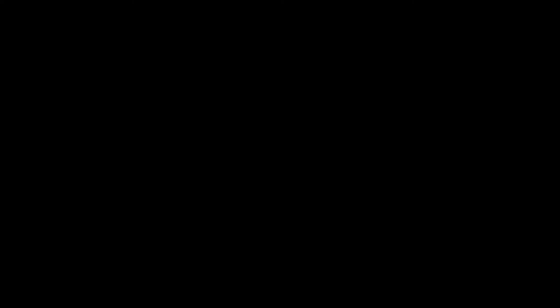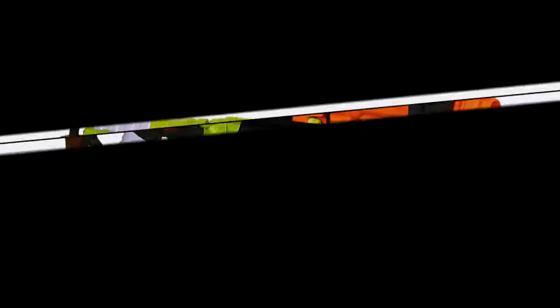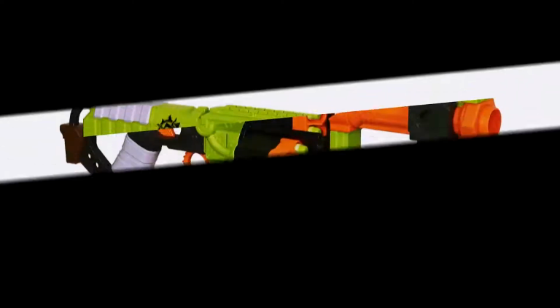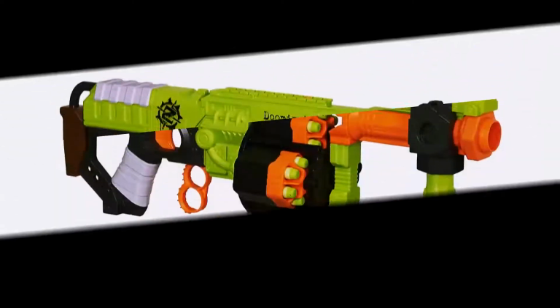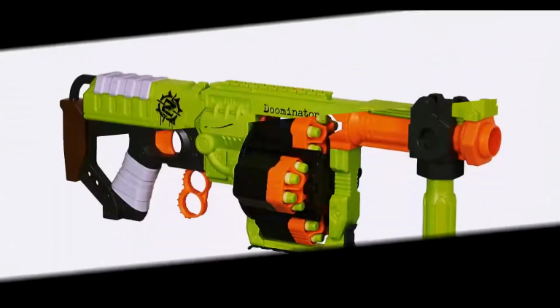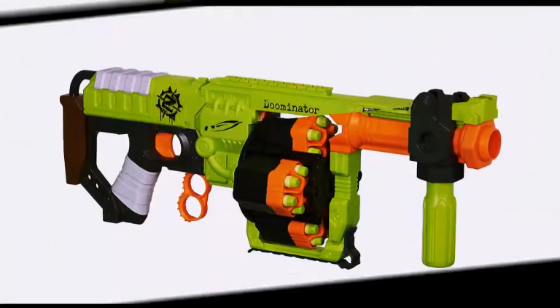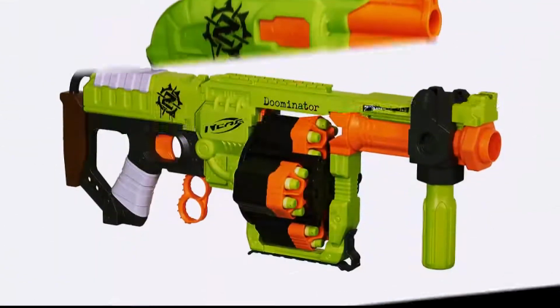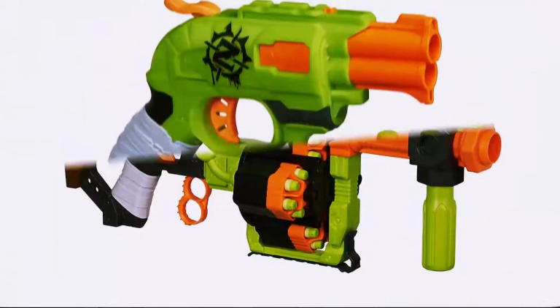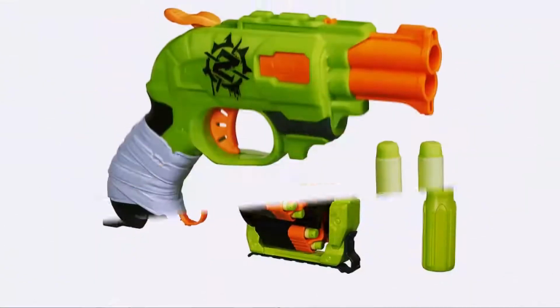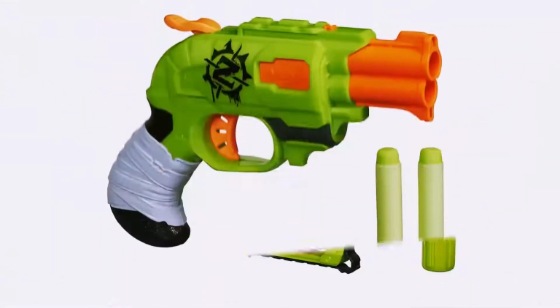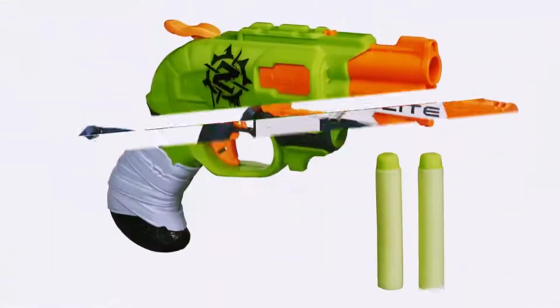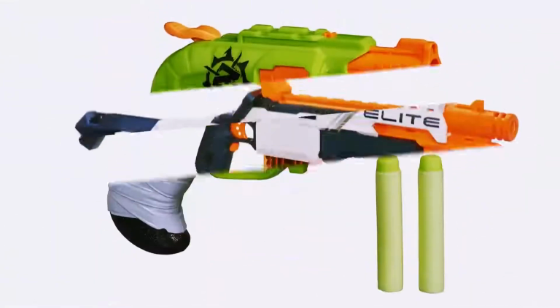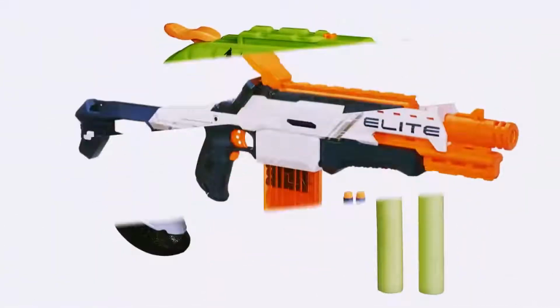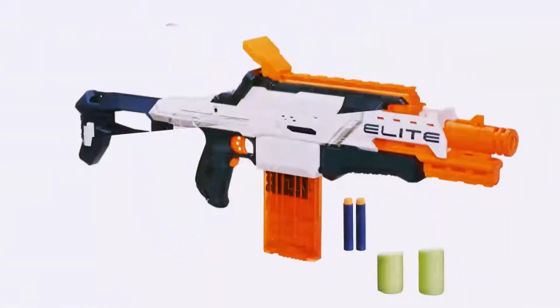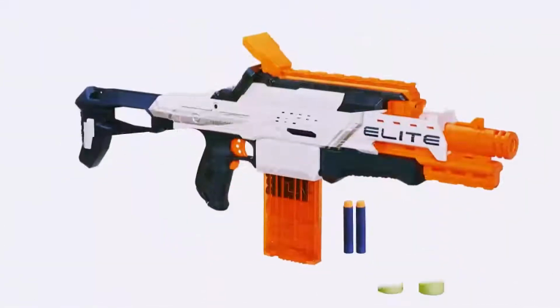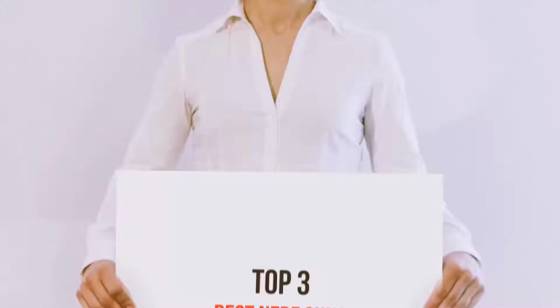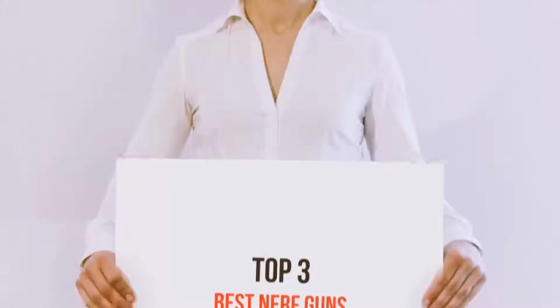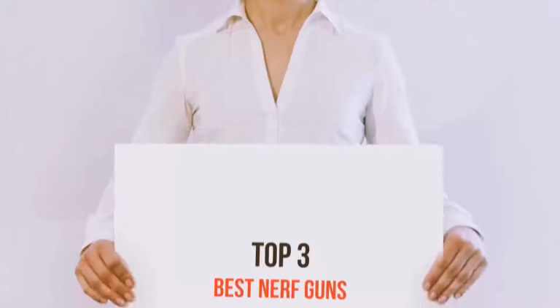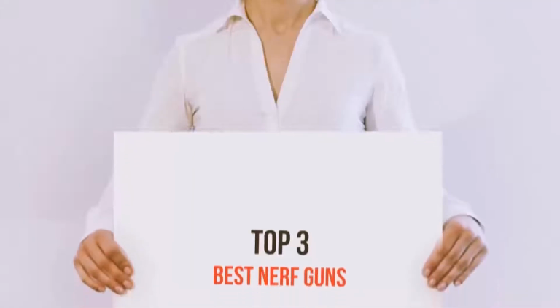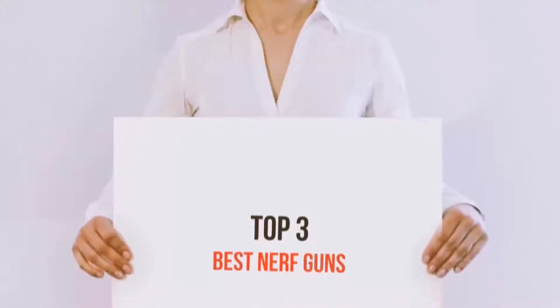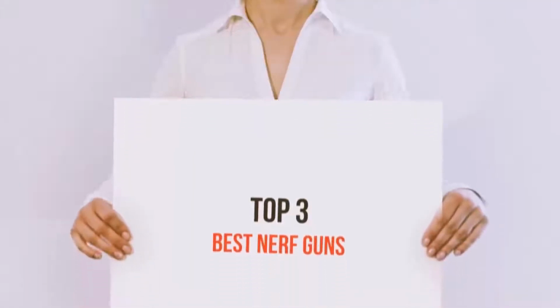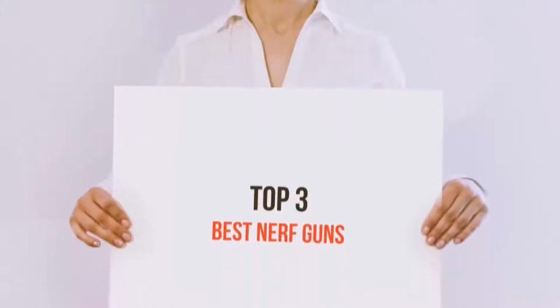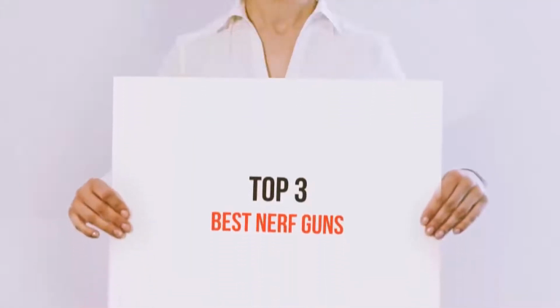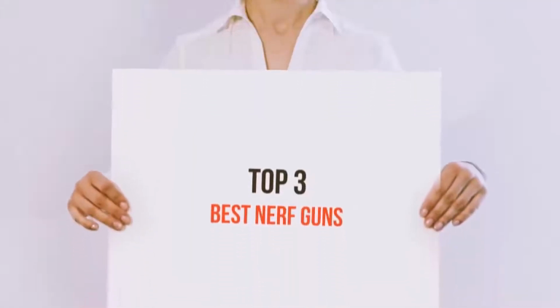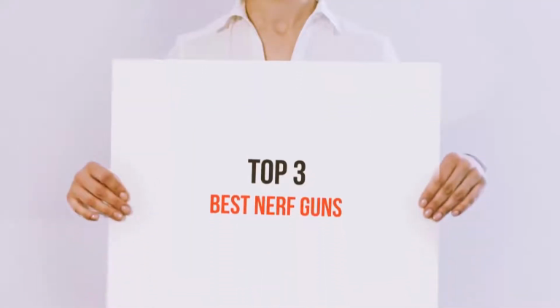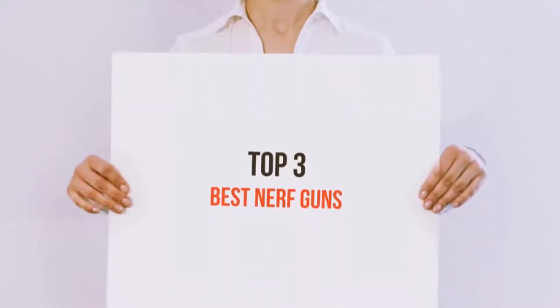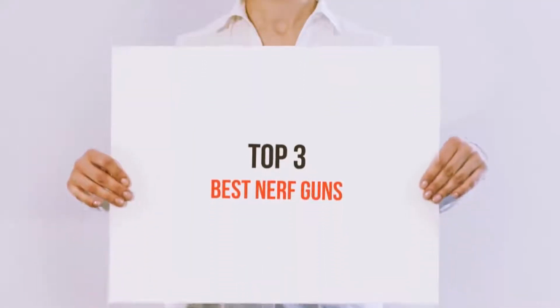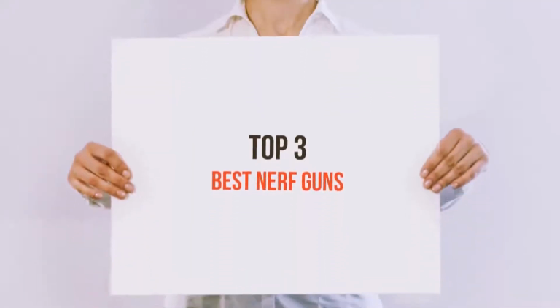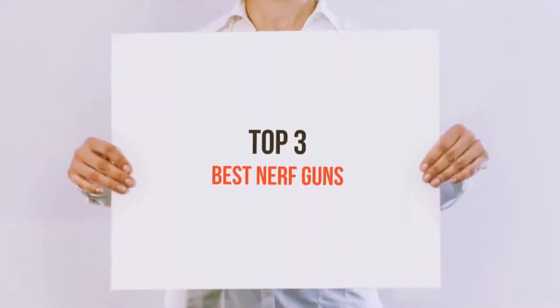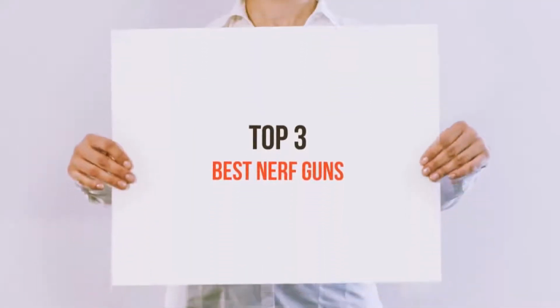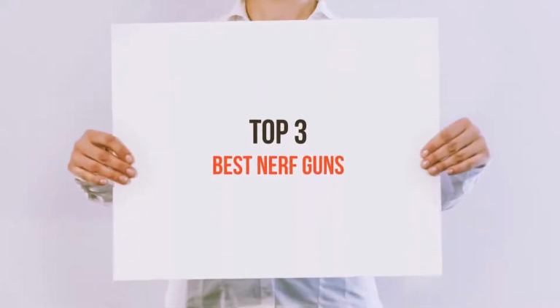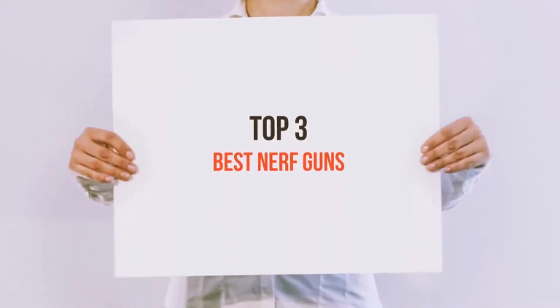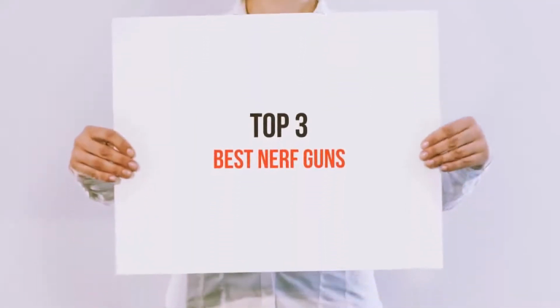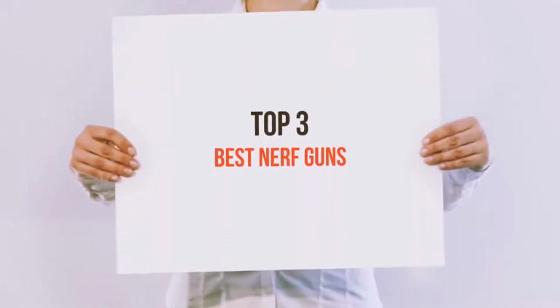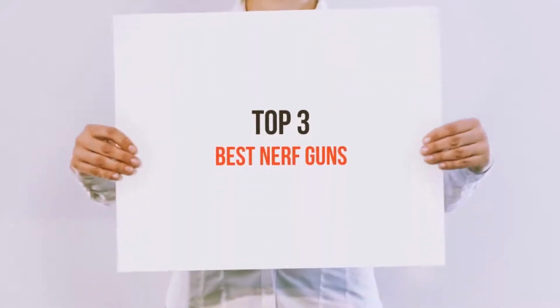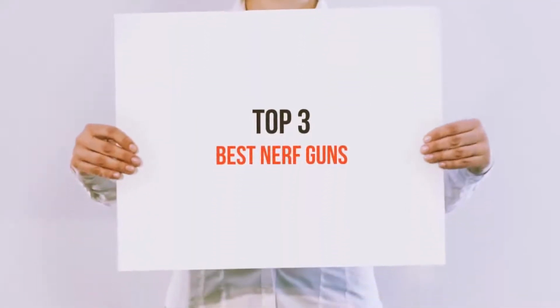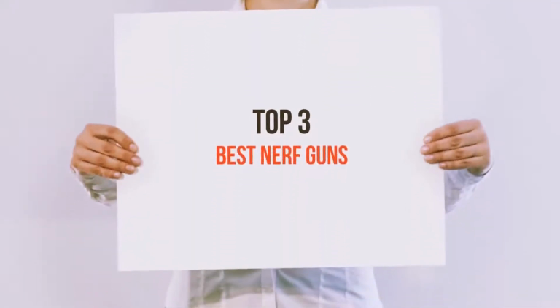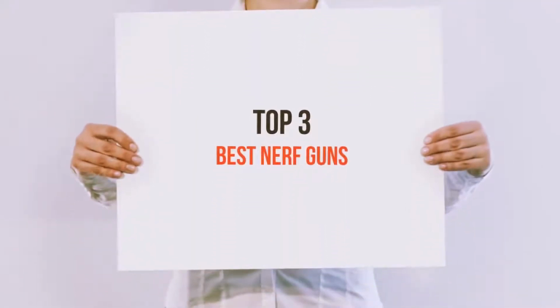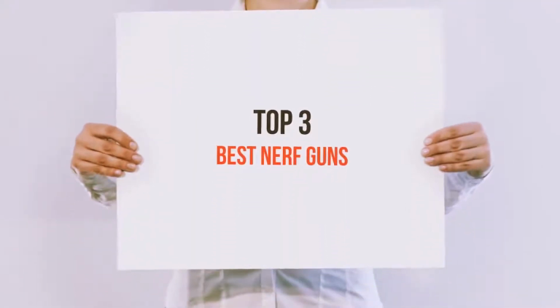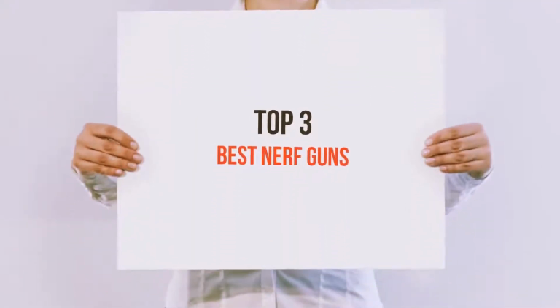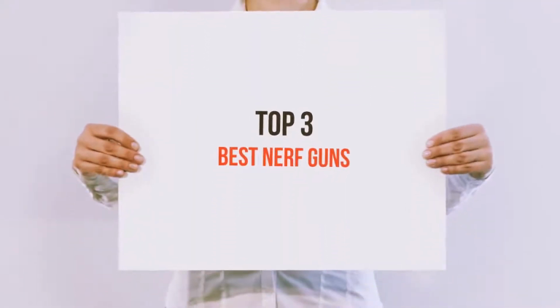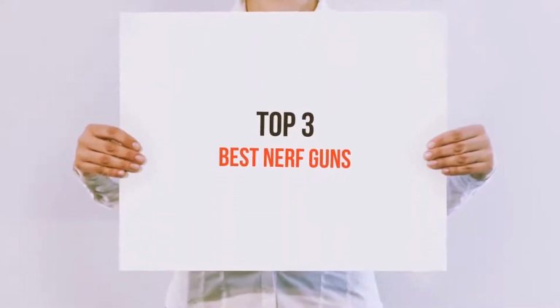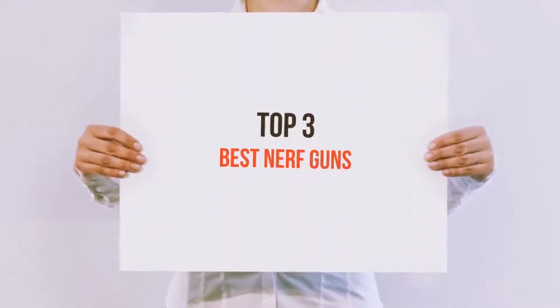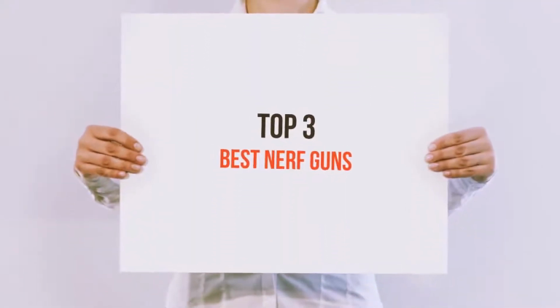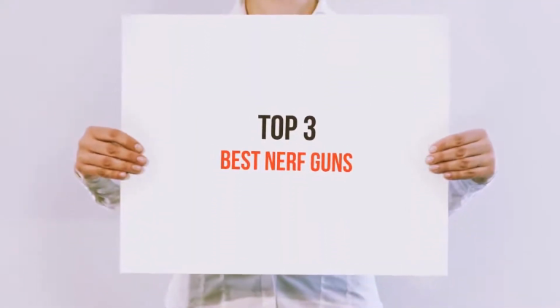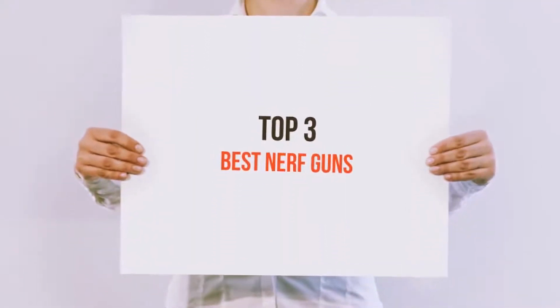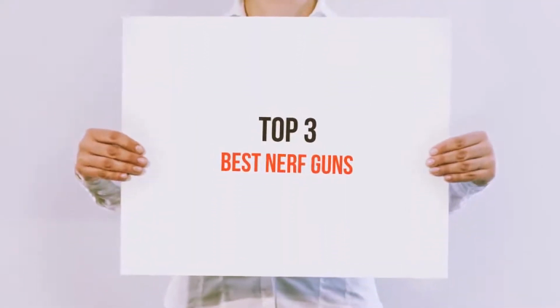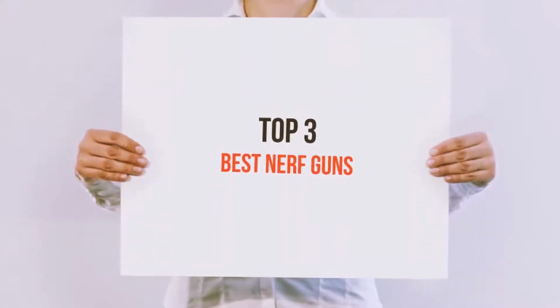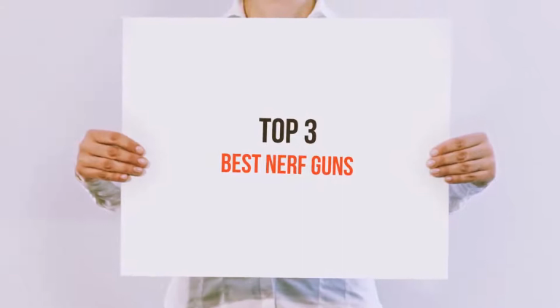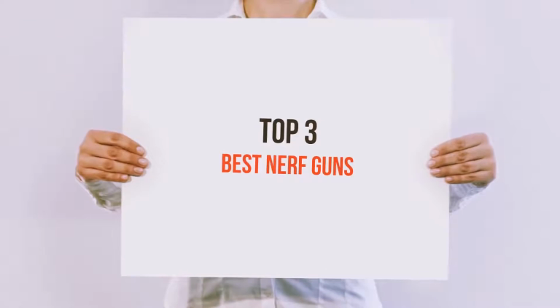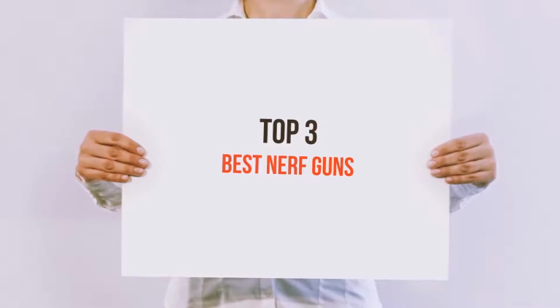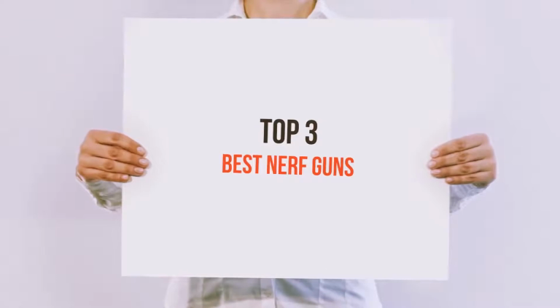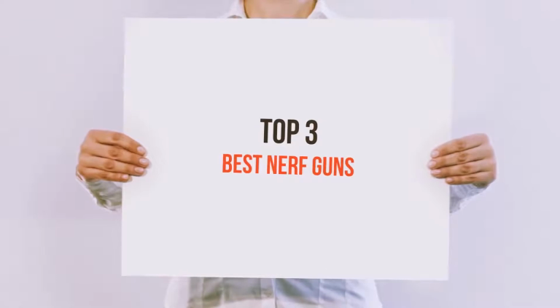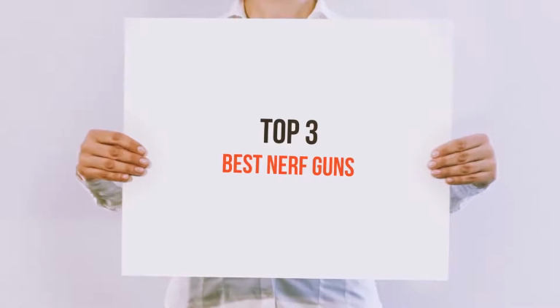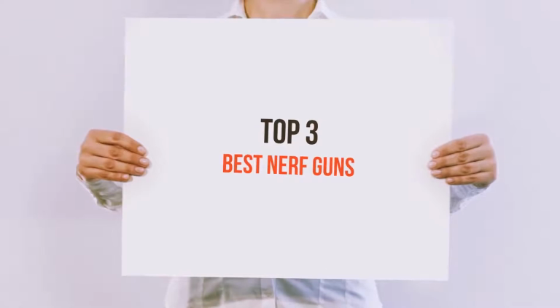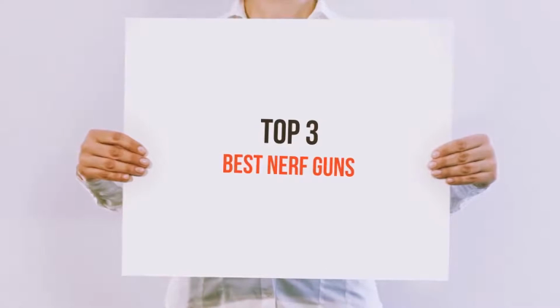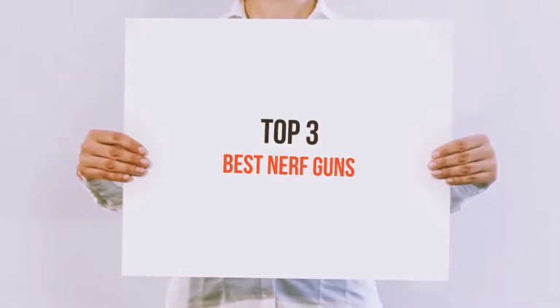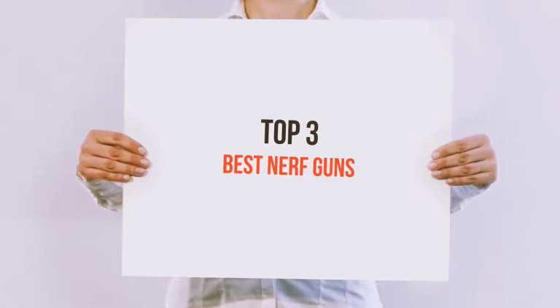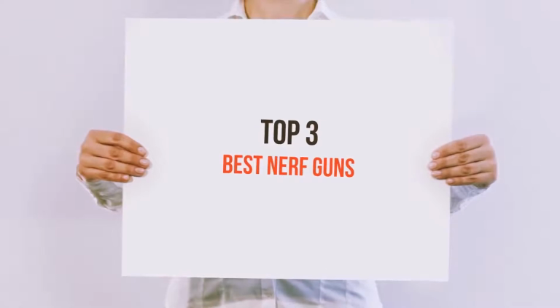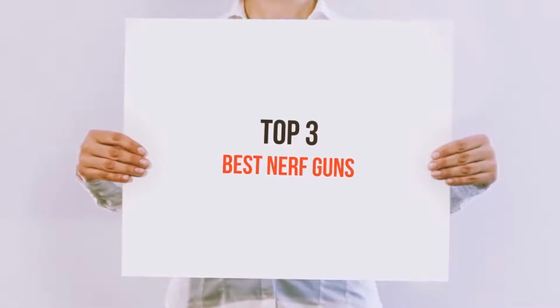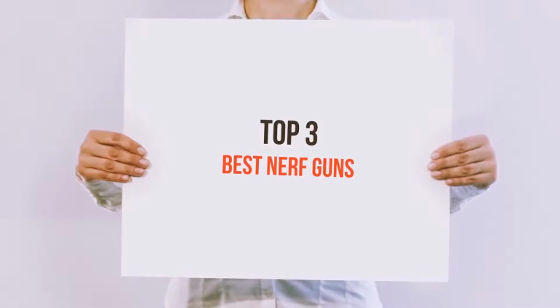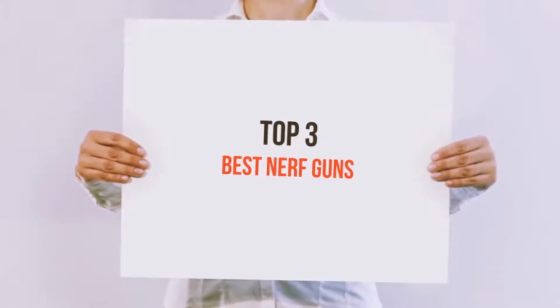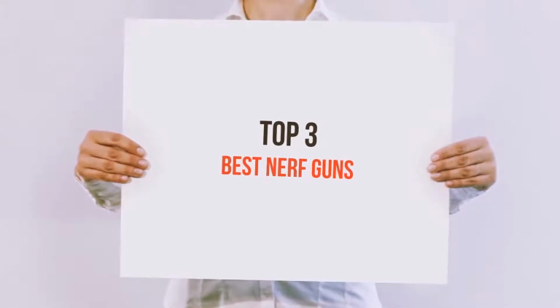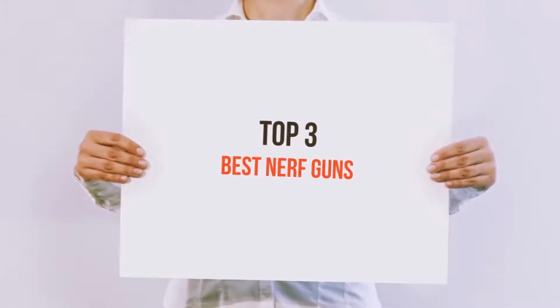Hello guys, welcome back to my channel. Today I'm gonna talk about Top 3 Best Nerf Guns.